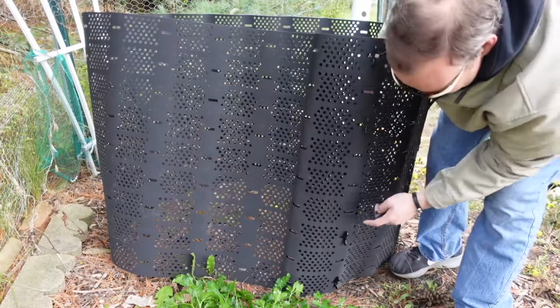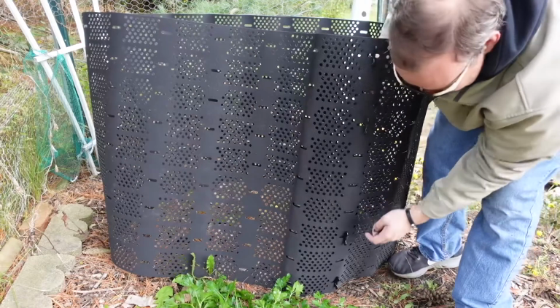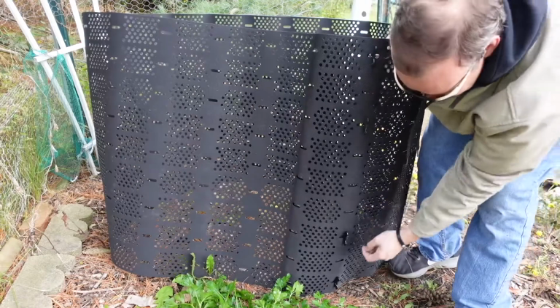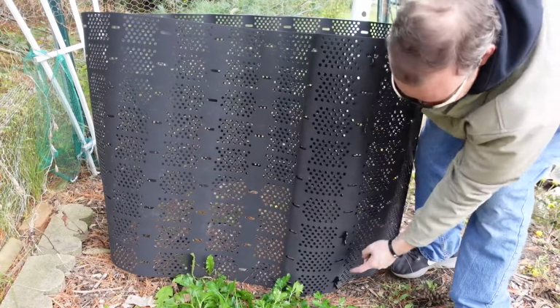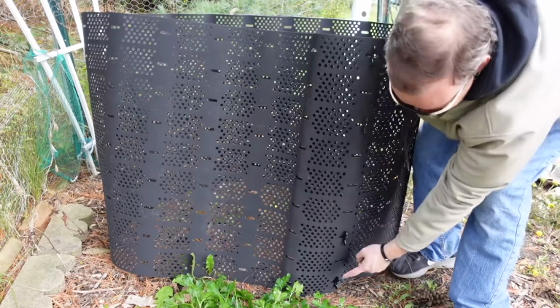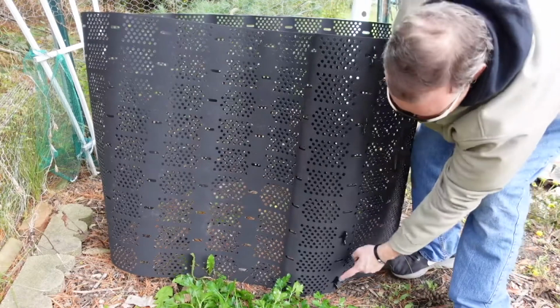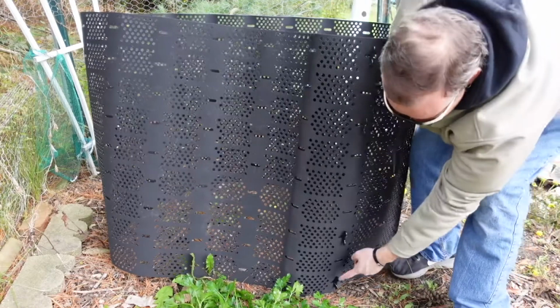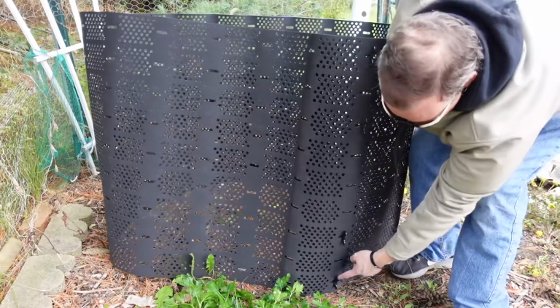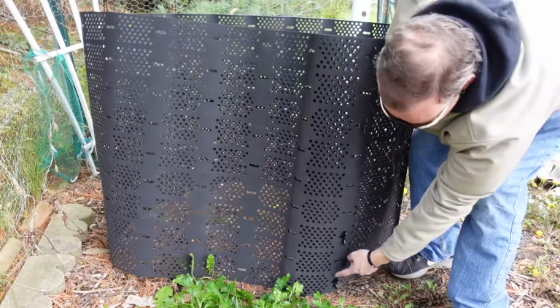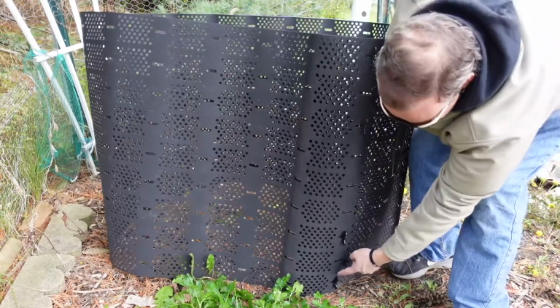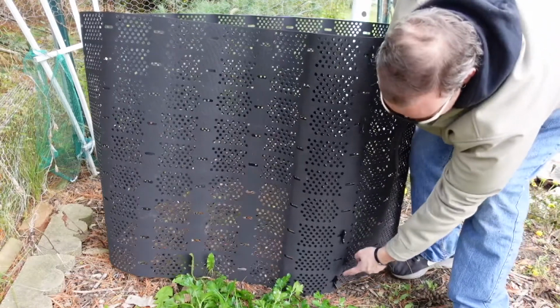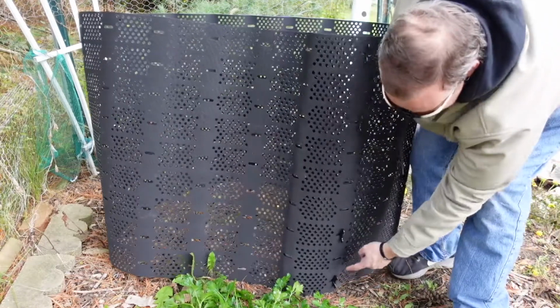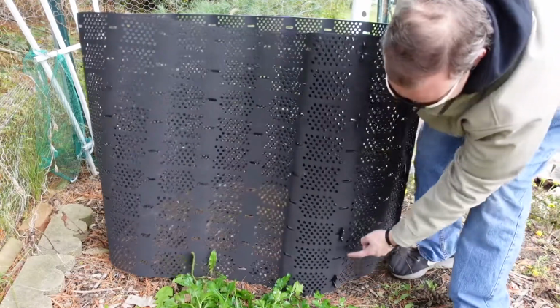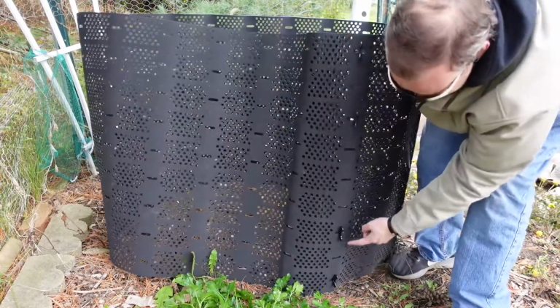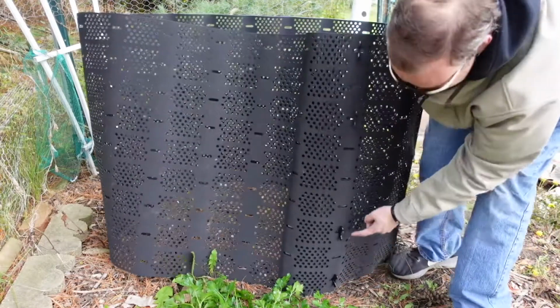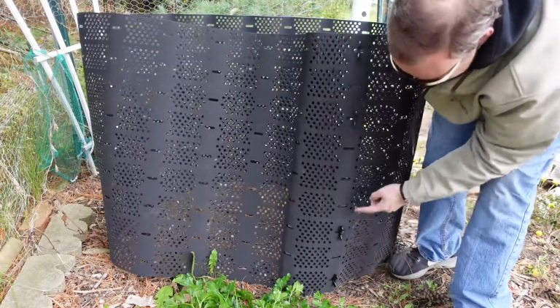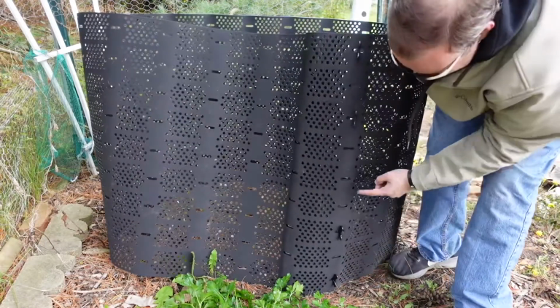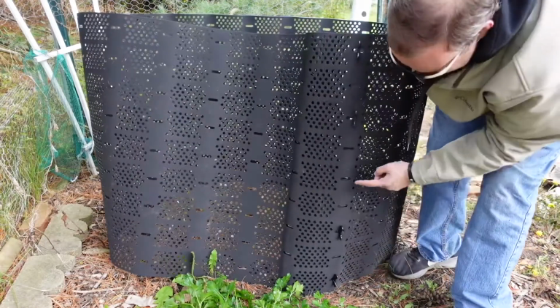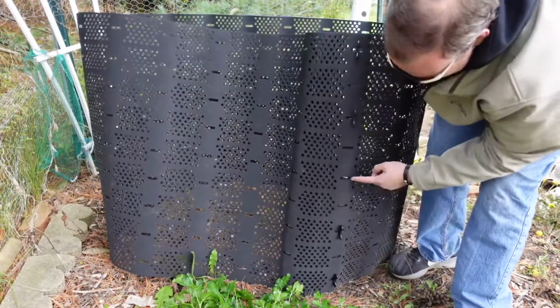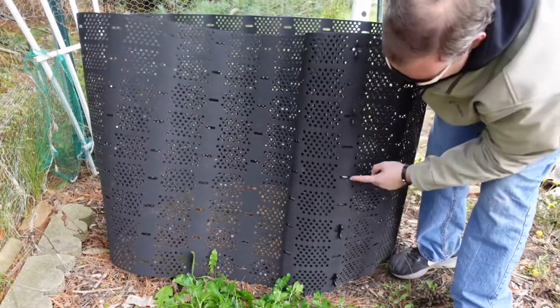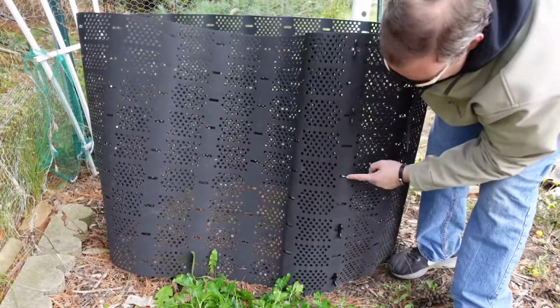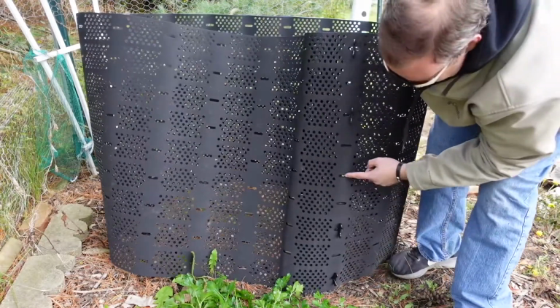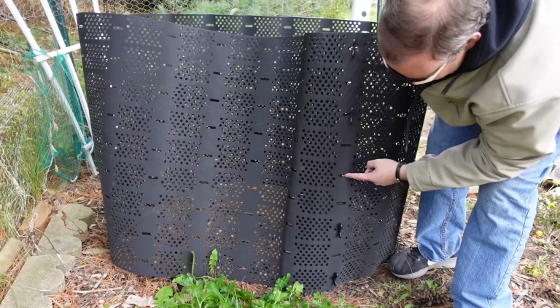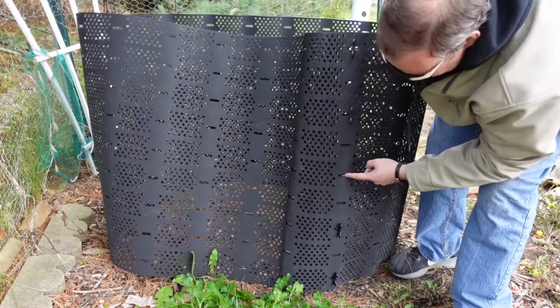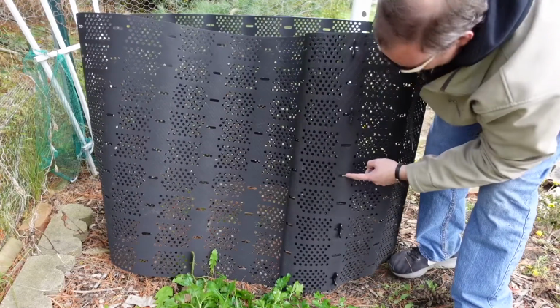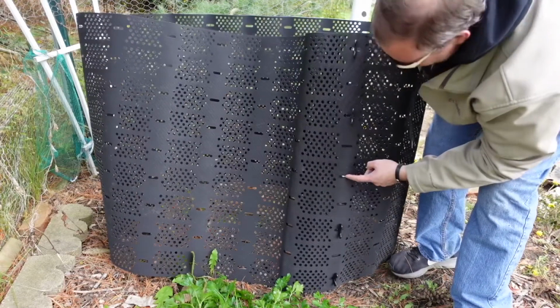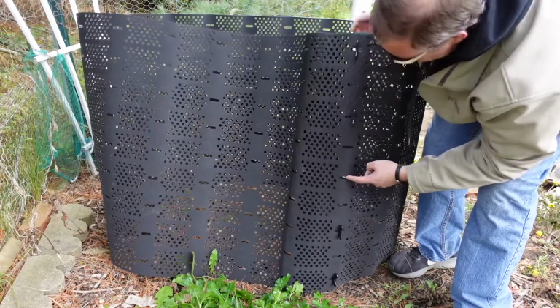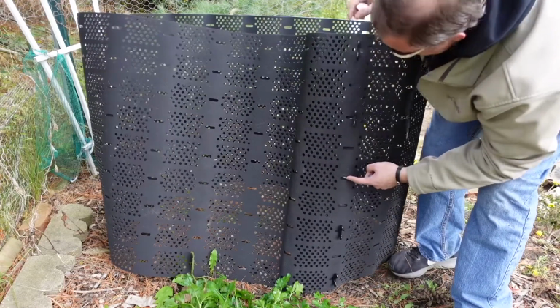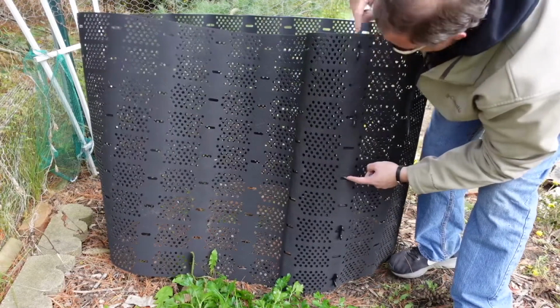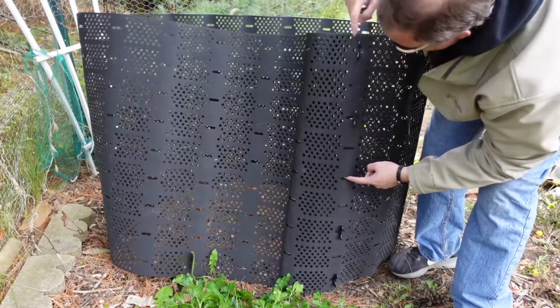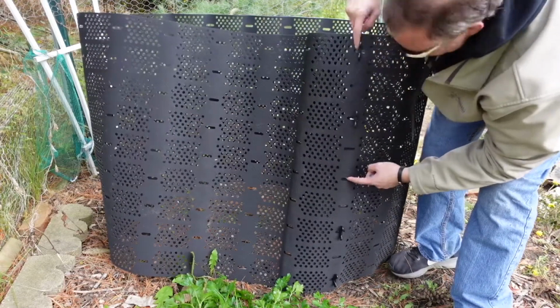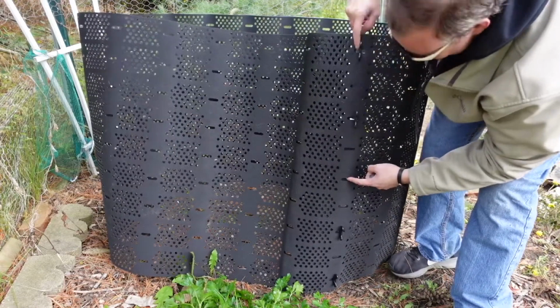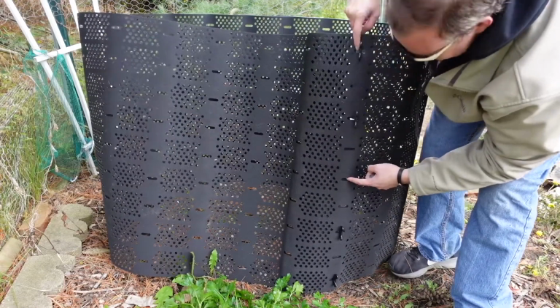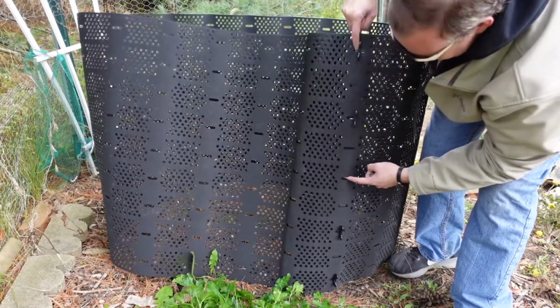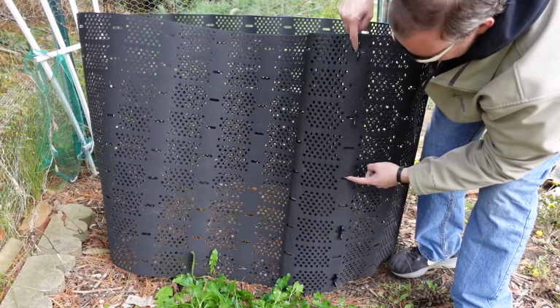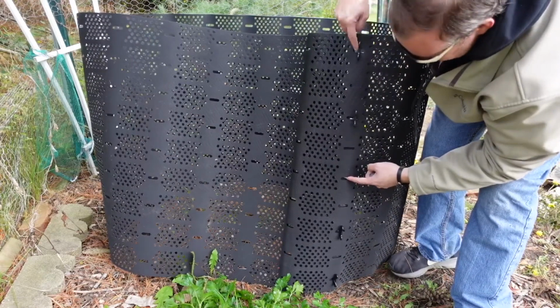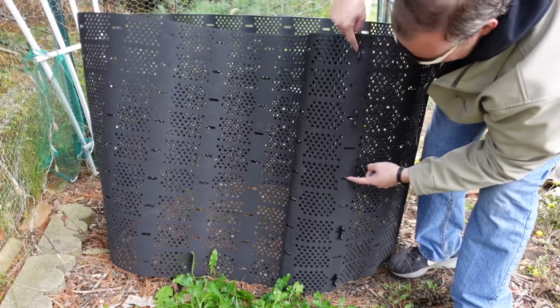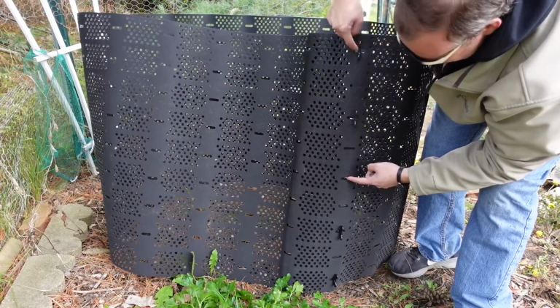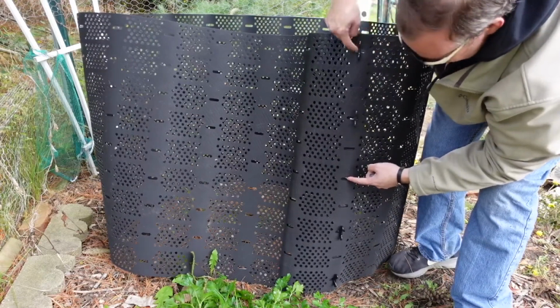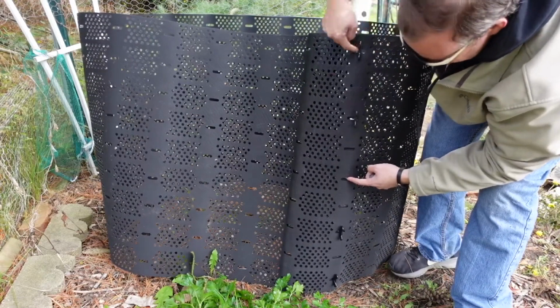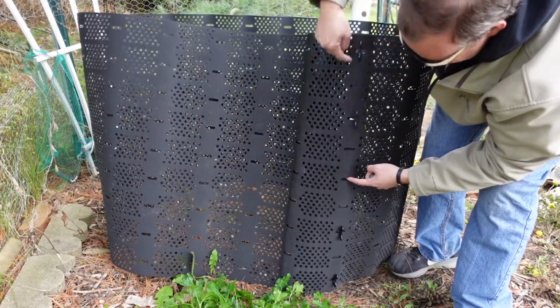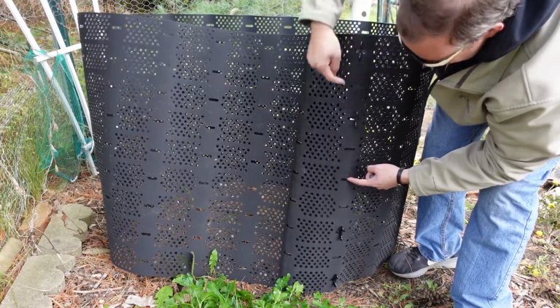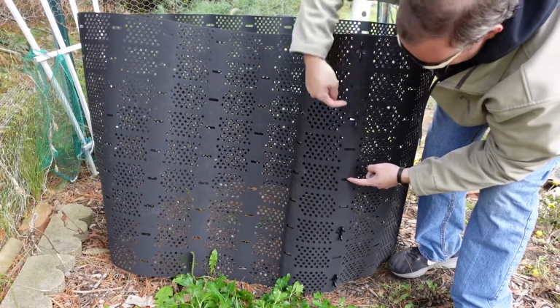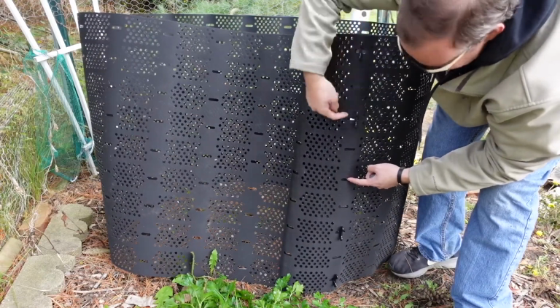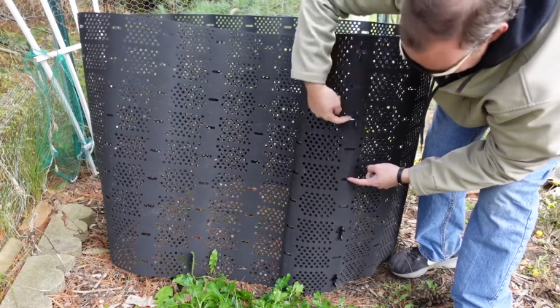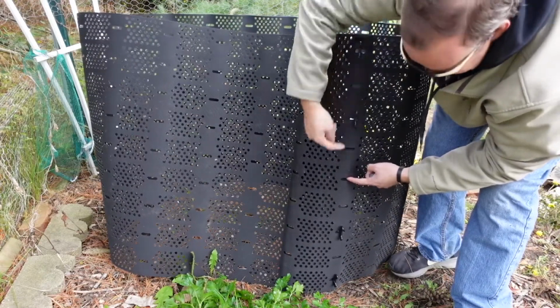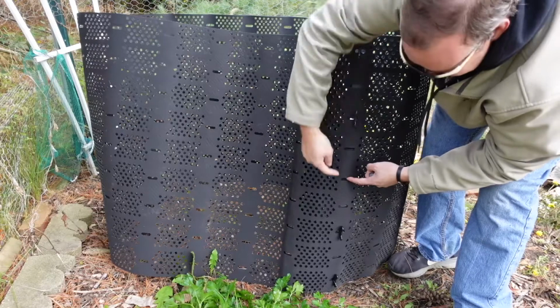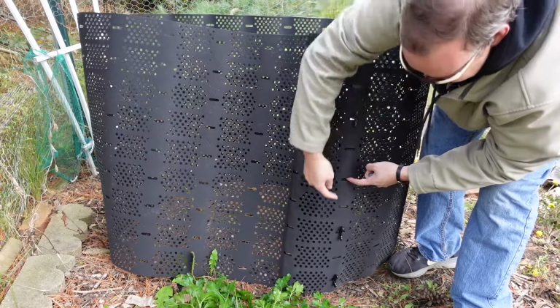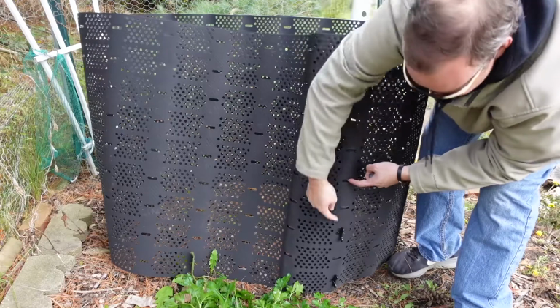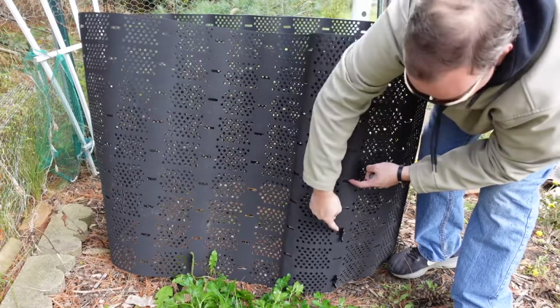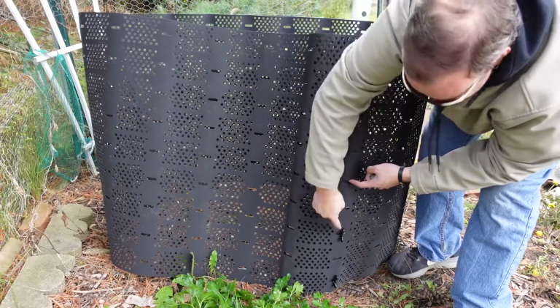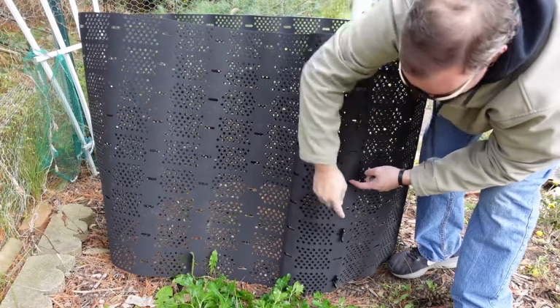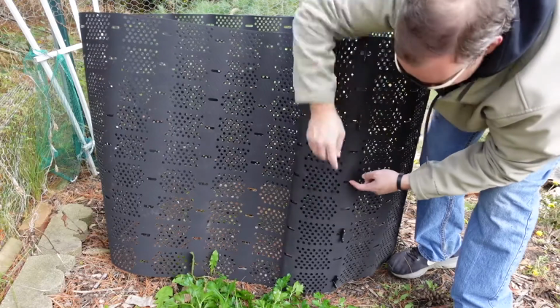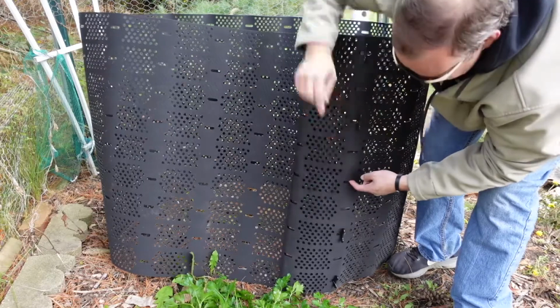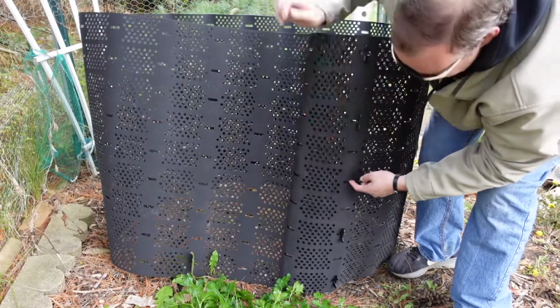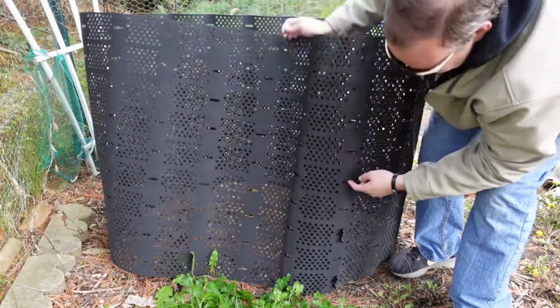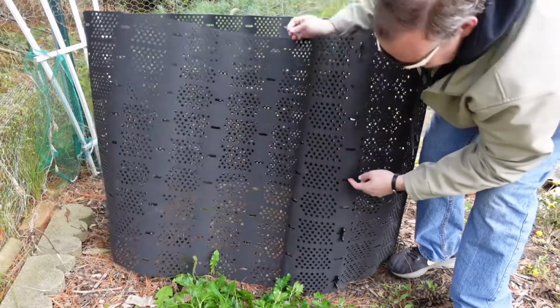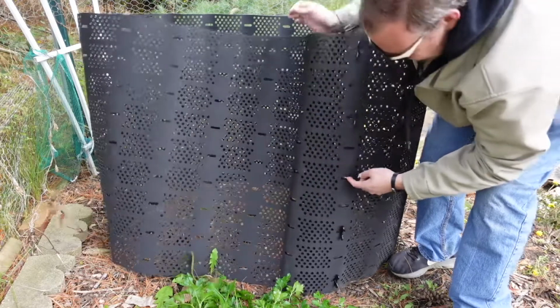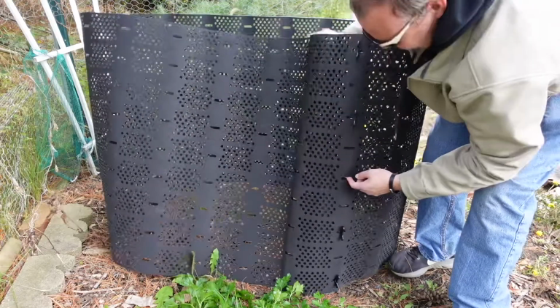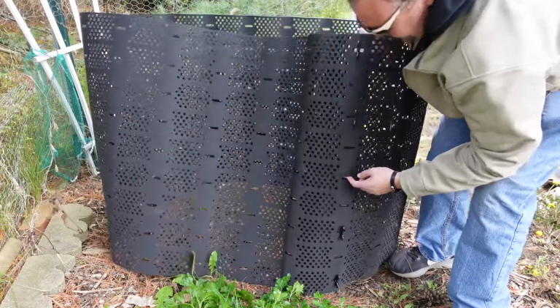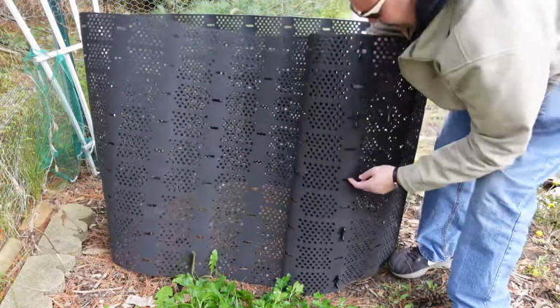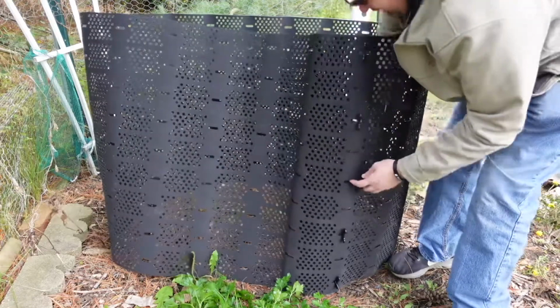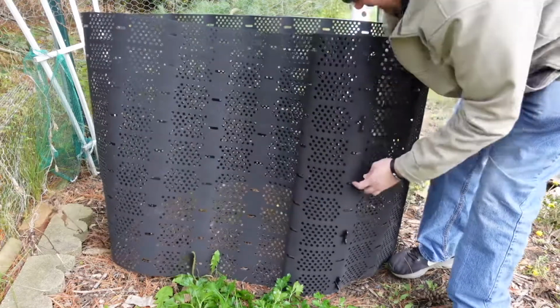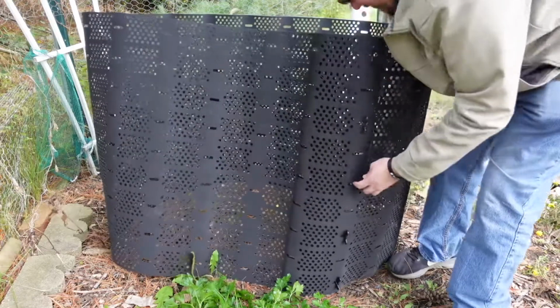The instructions say you want to have one clip at the top and one clip at the bottom. So there's one at the bottom, one in the middle, one at the top, and then in between those clips.